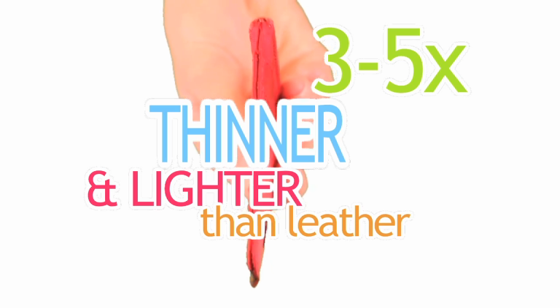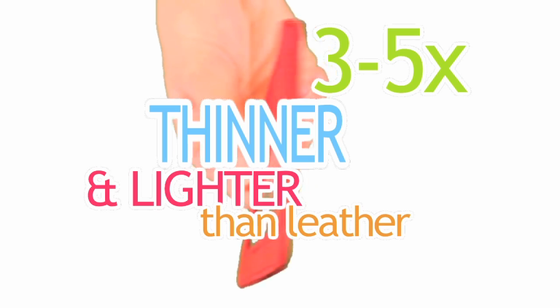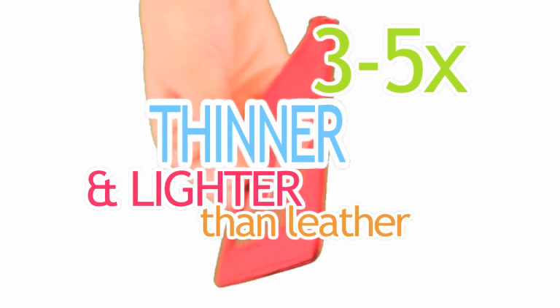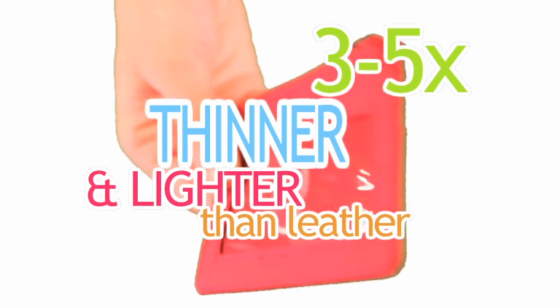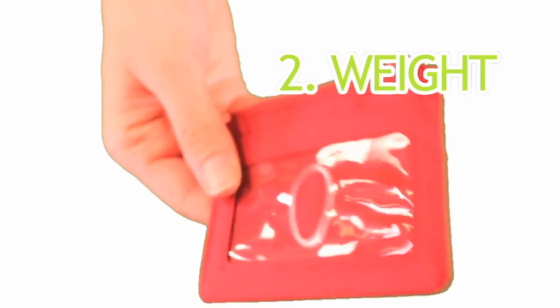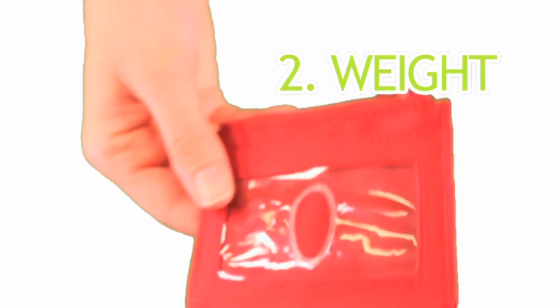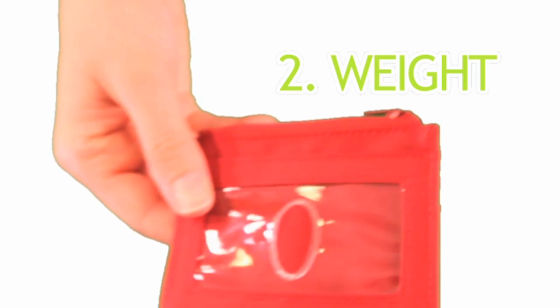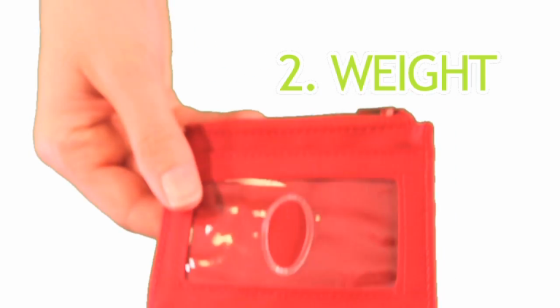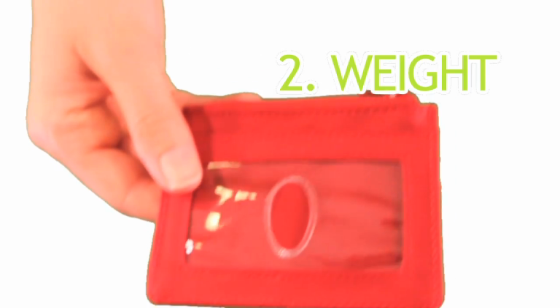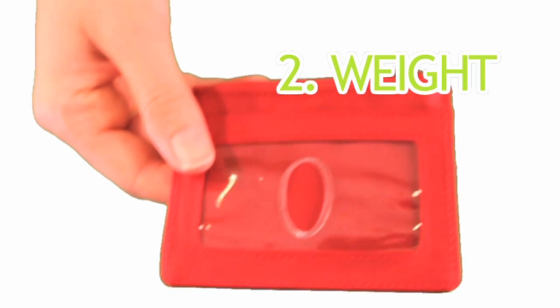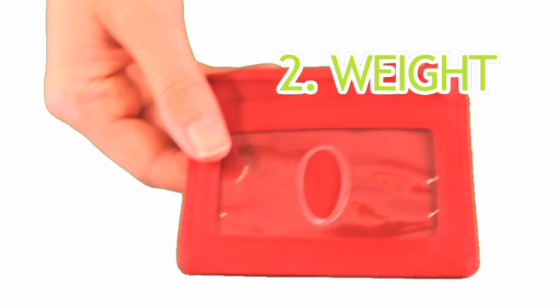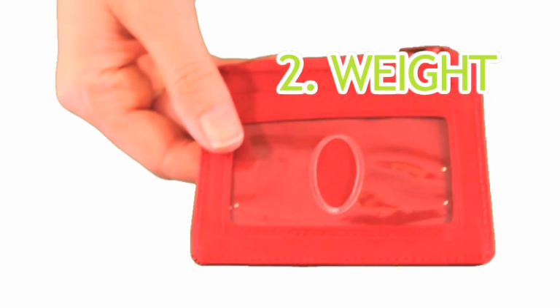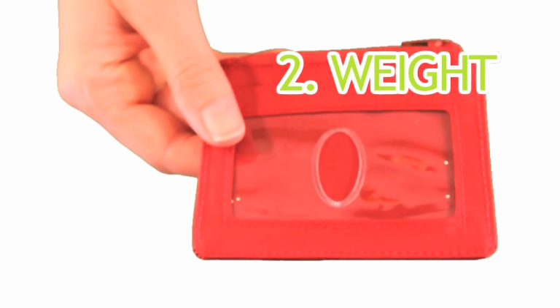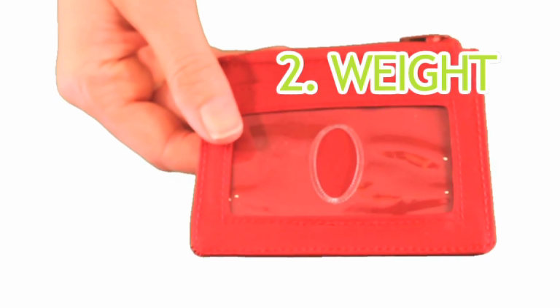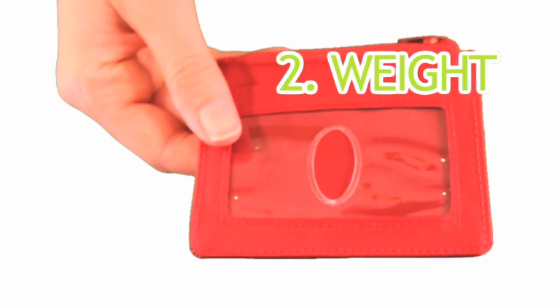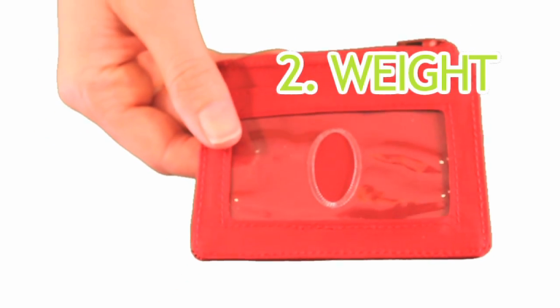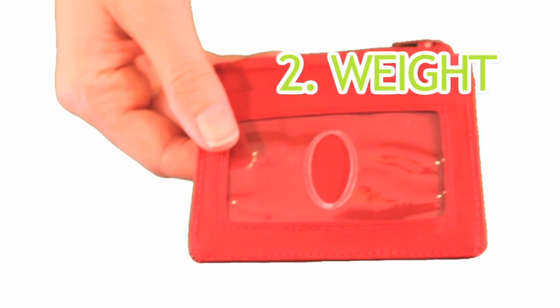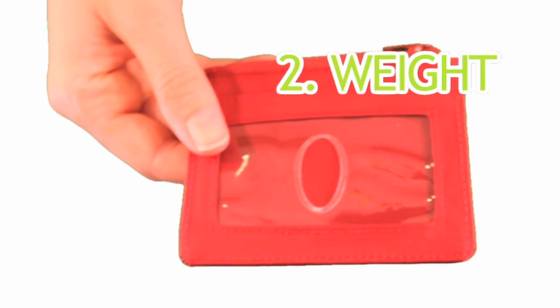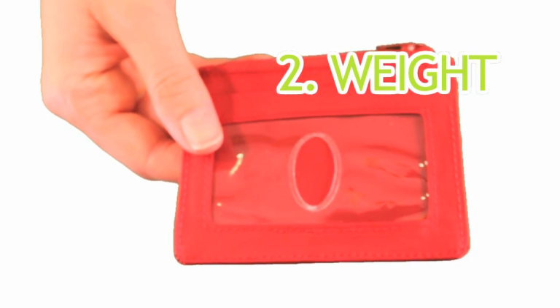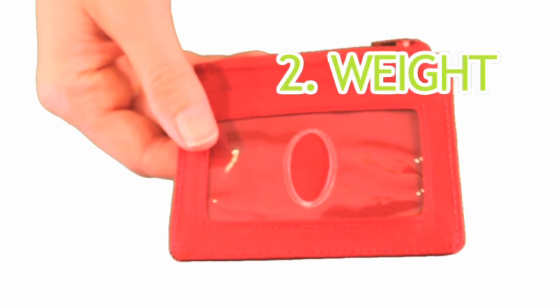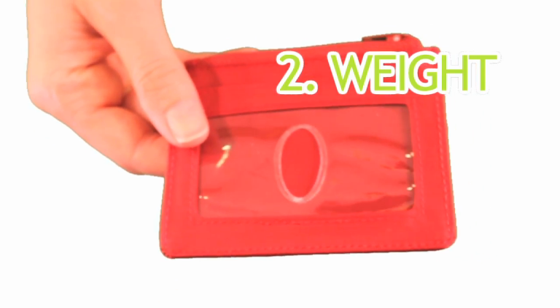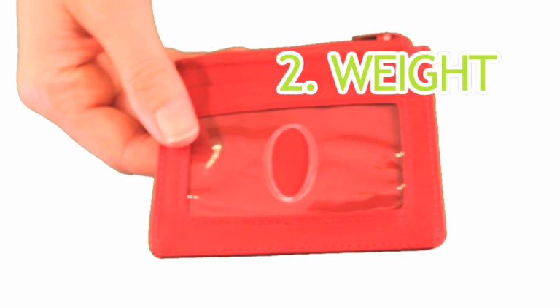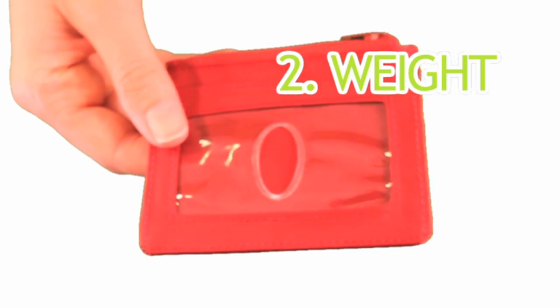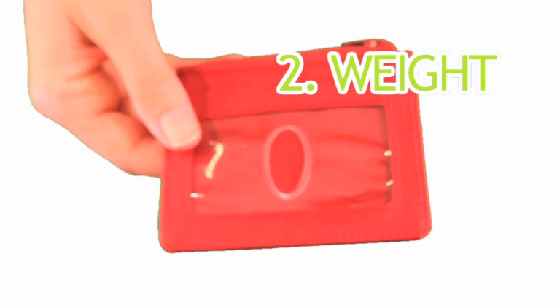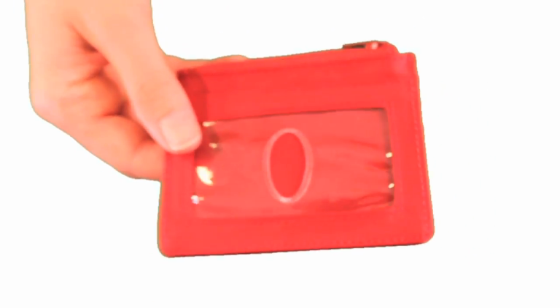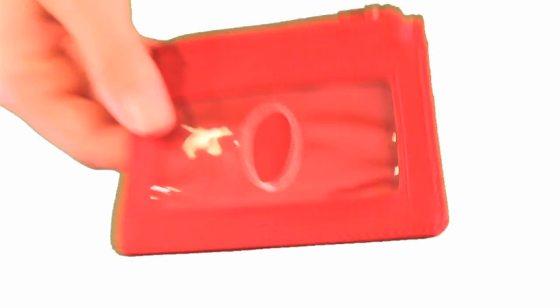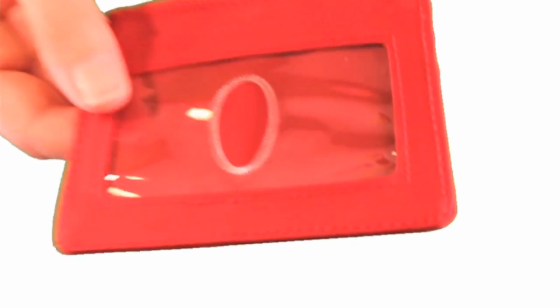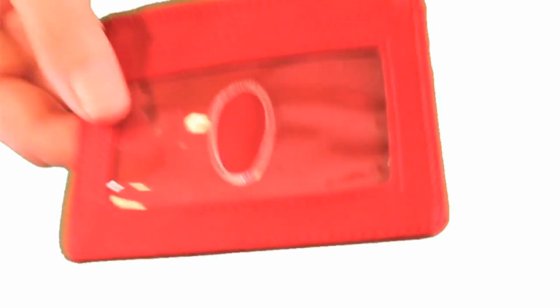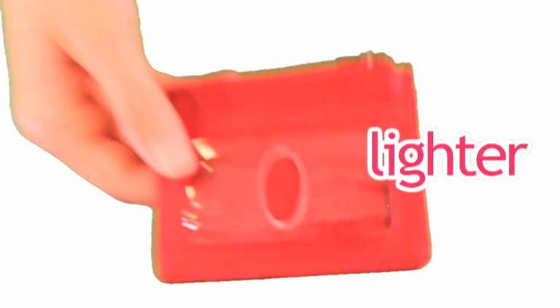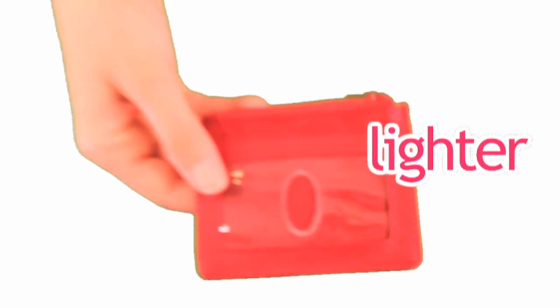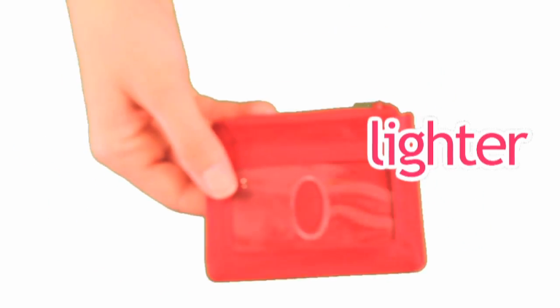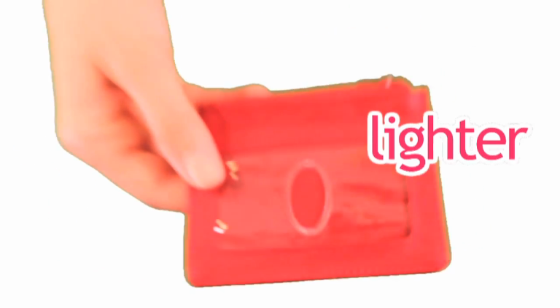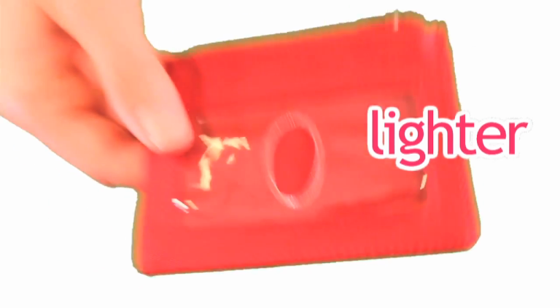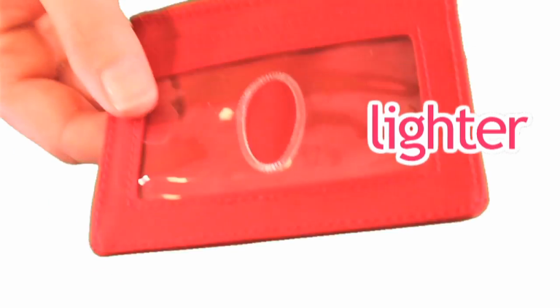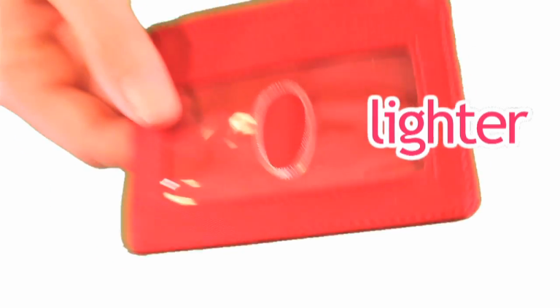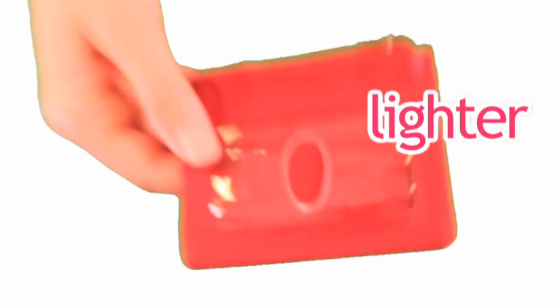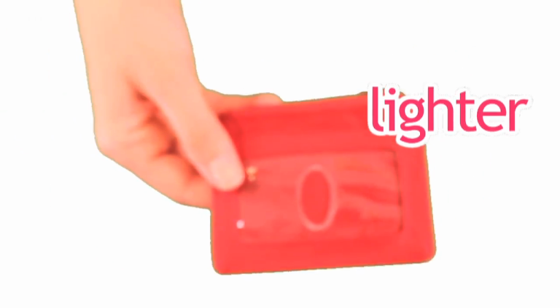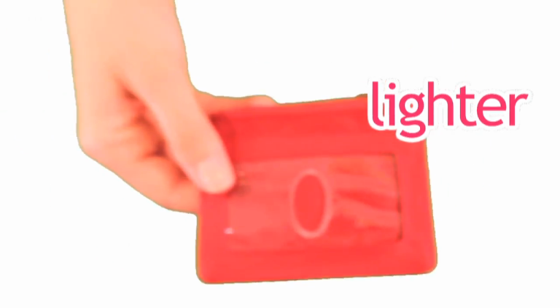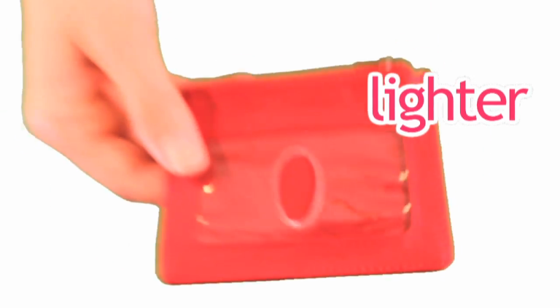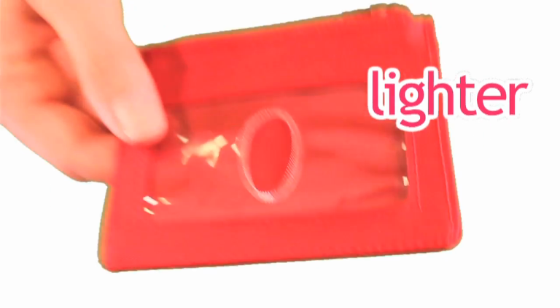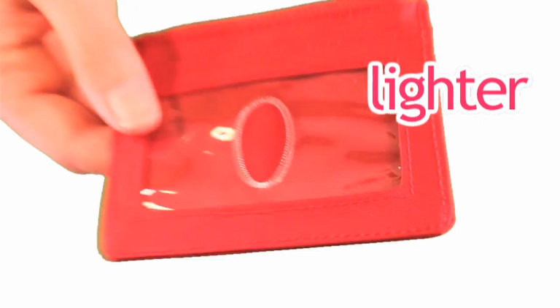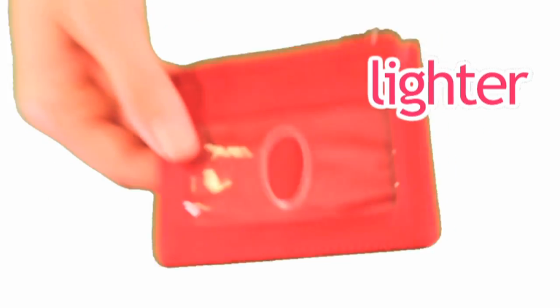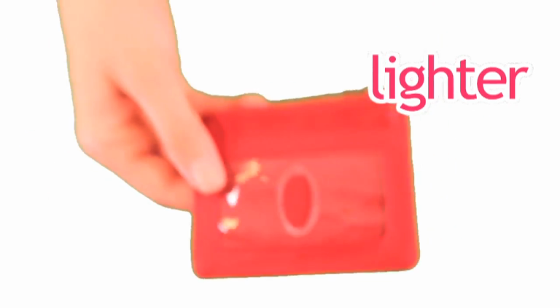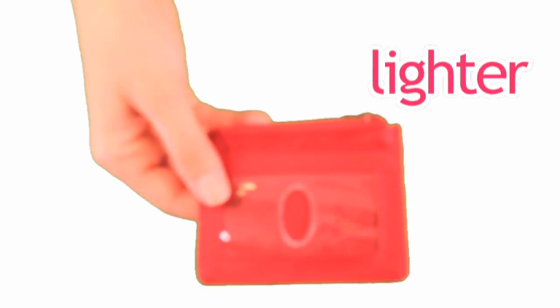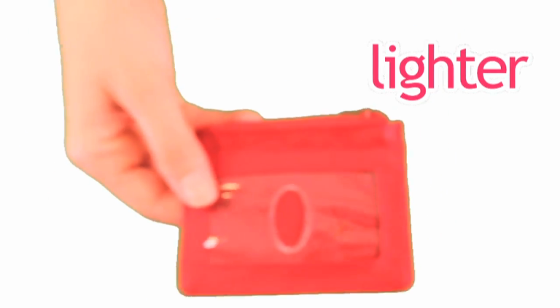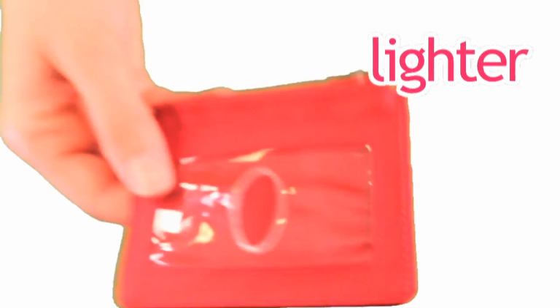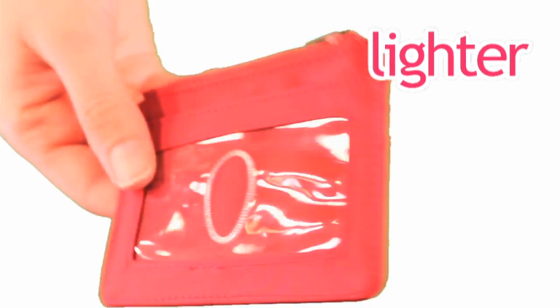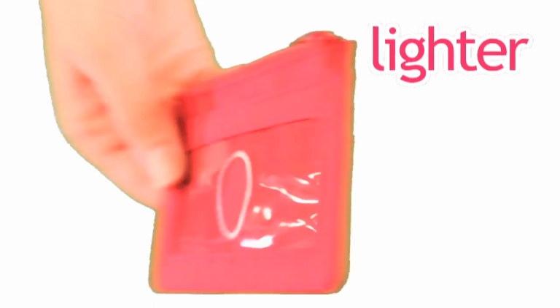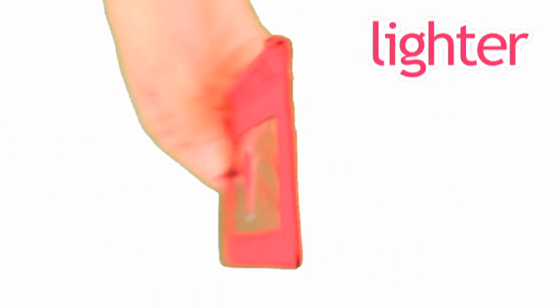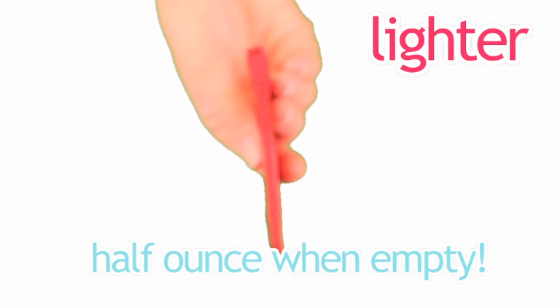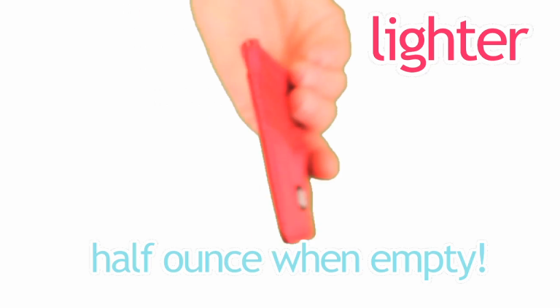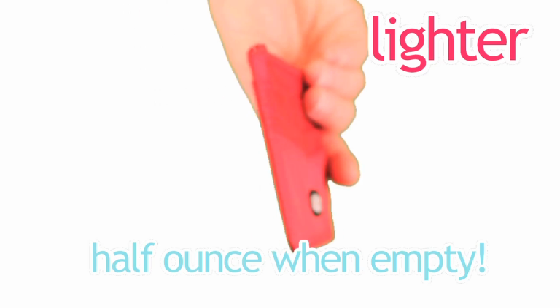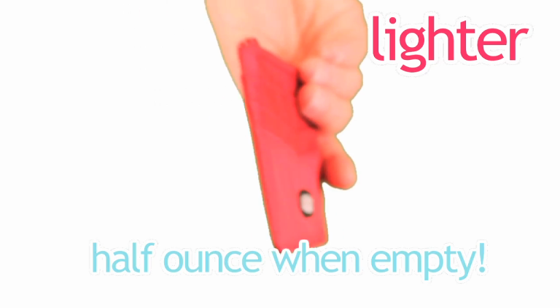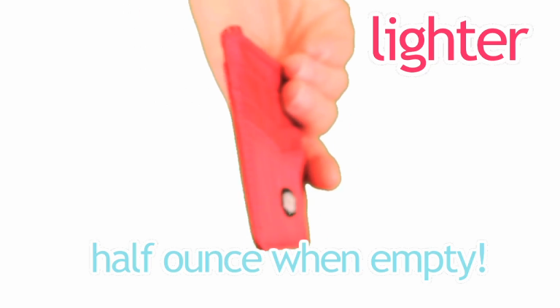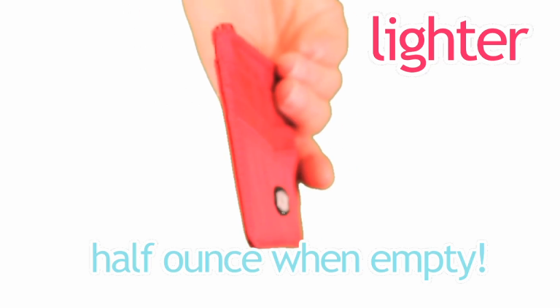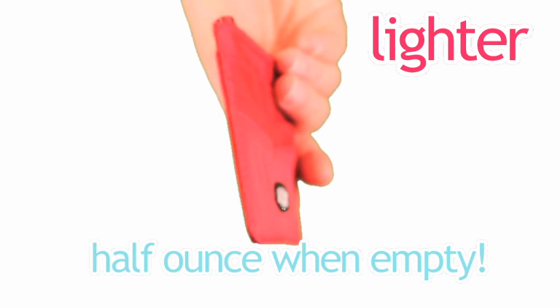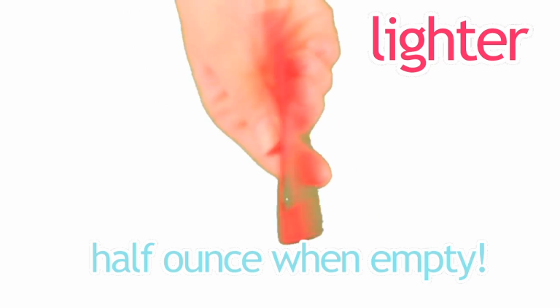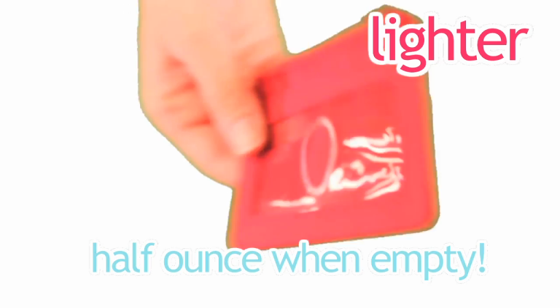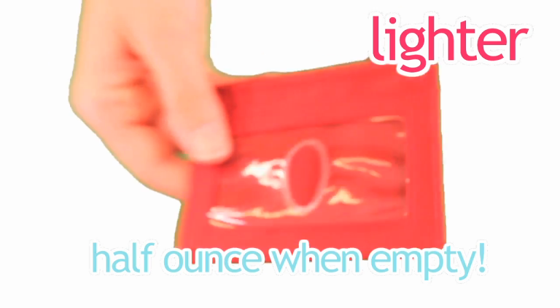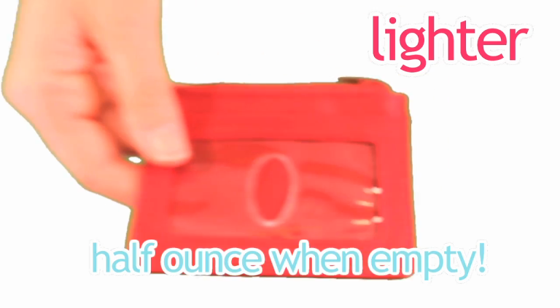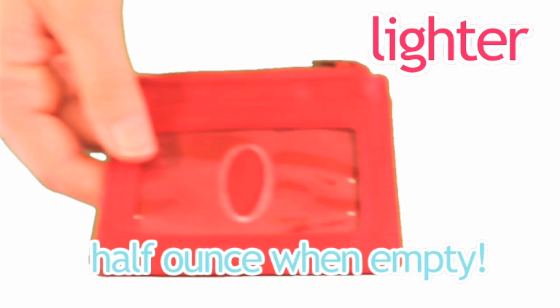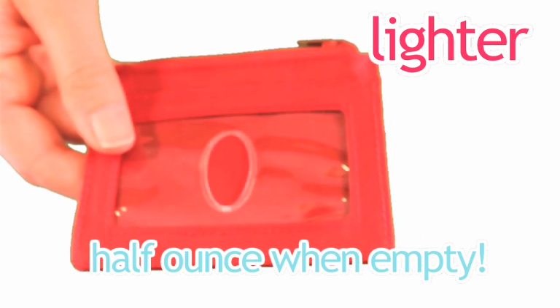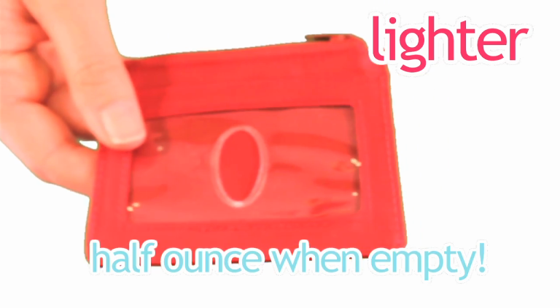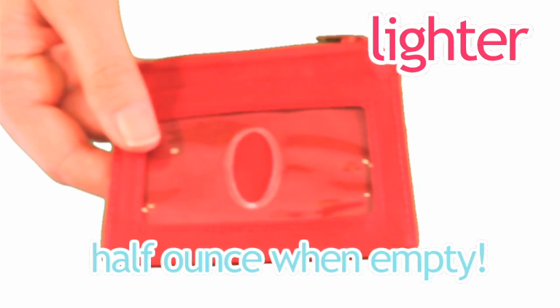Number two is weight. The Mini Skinny is also lighter than a typical card case, weighing about a half an ounce when empty.